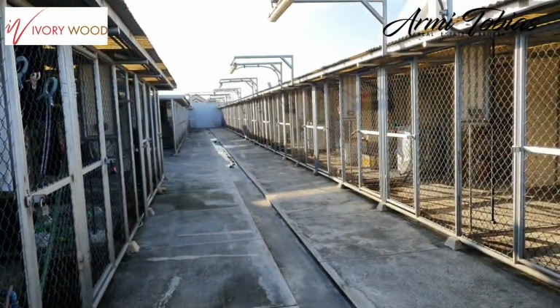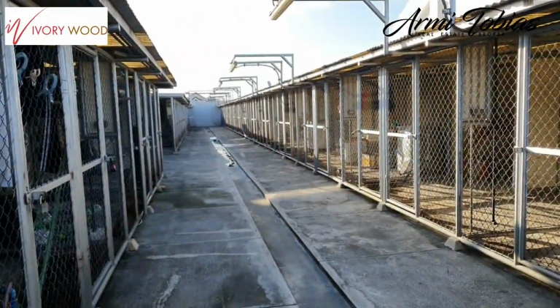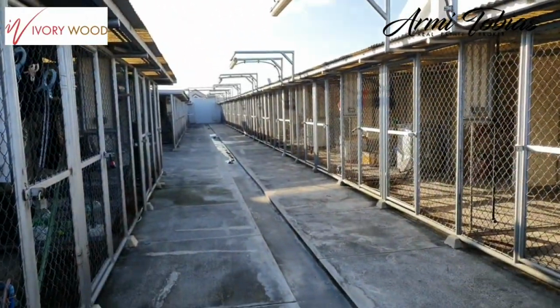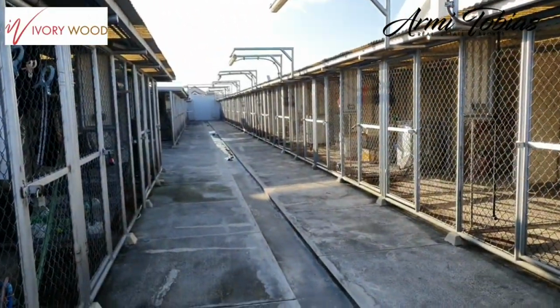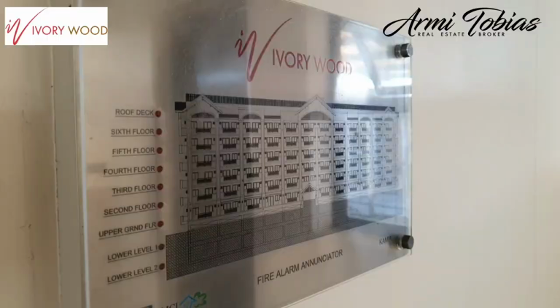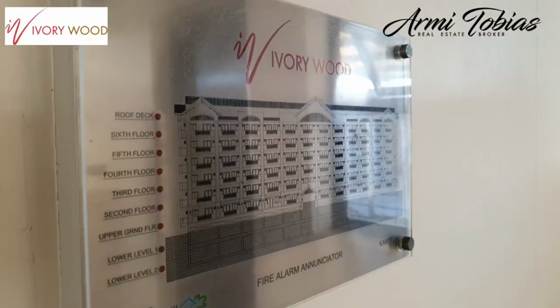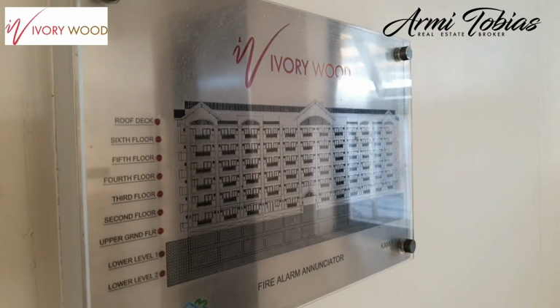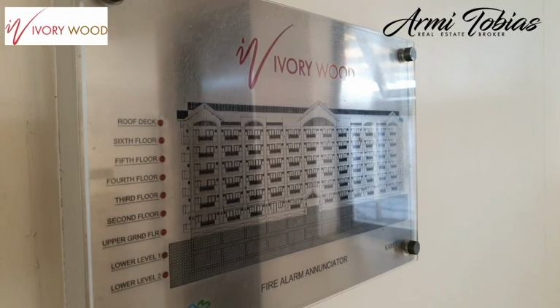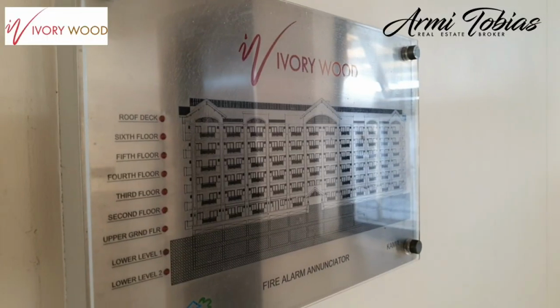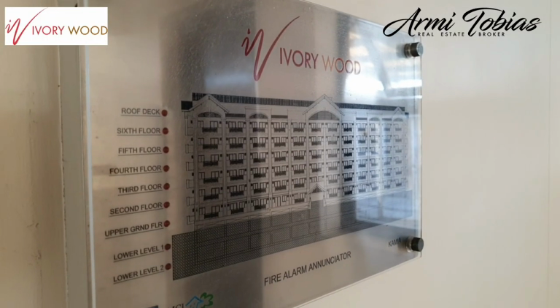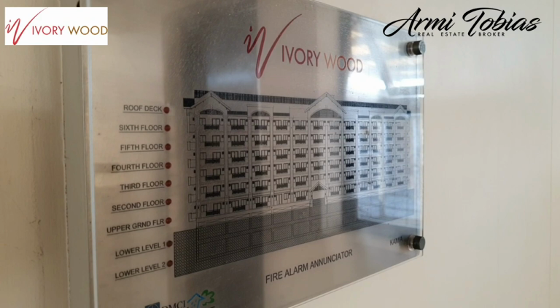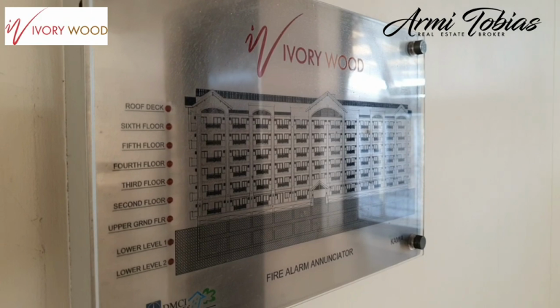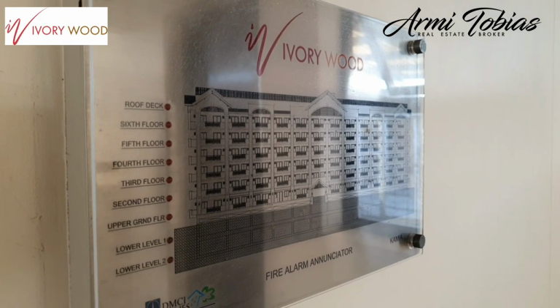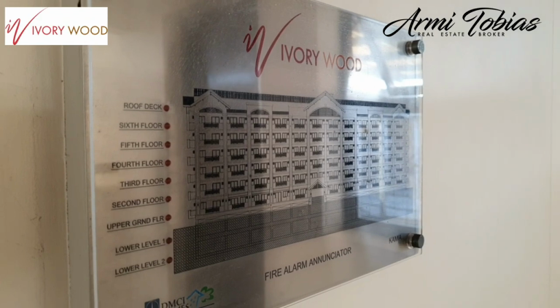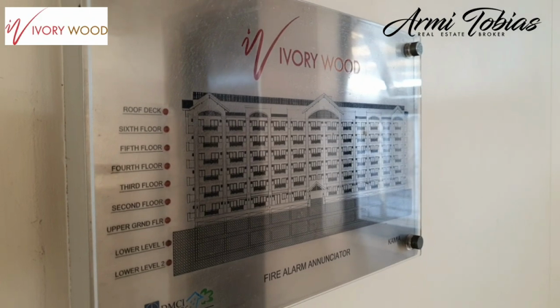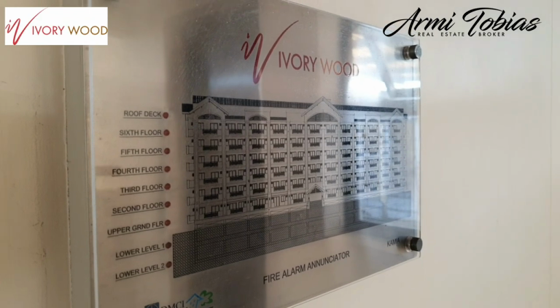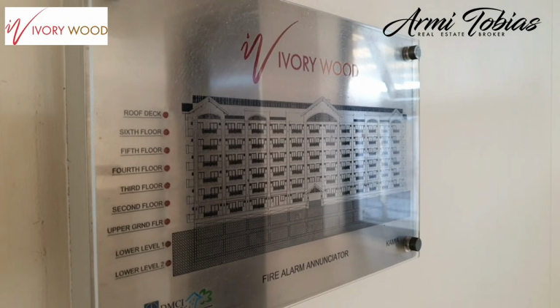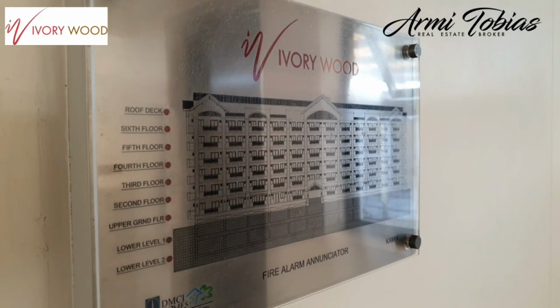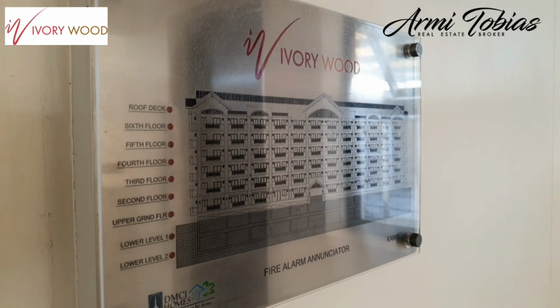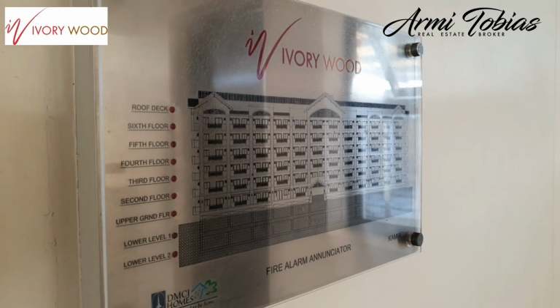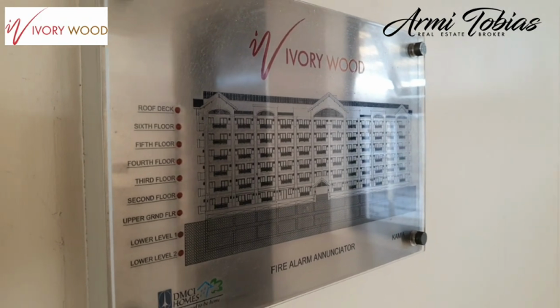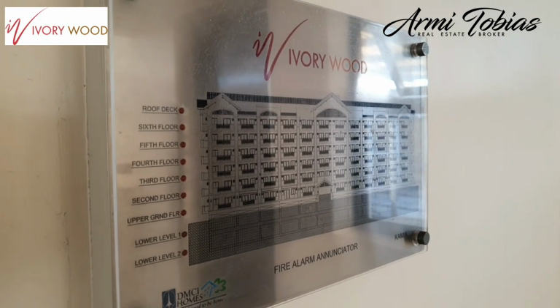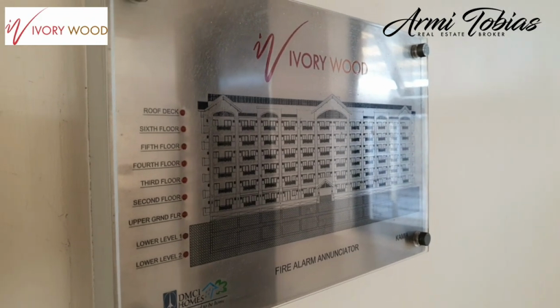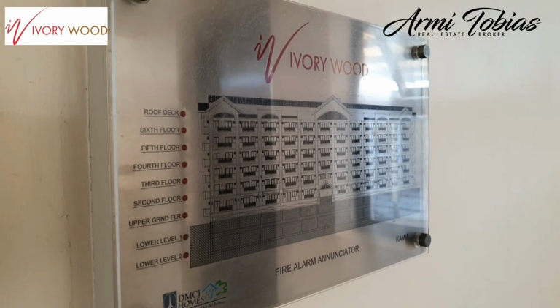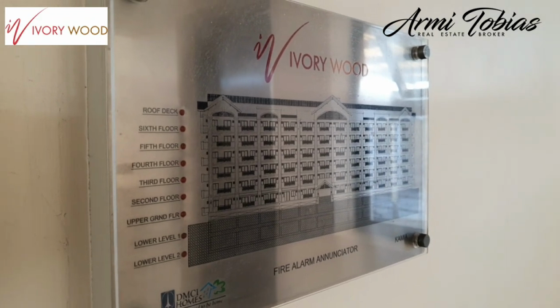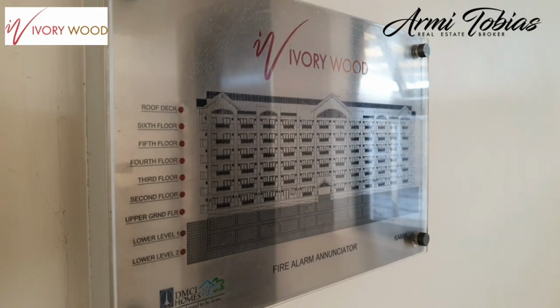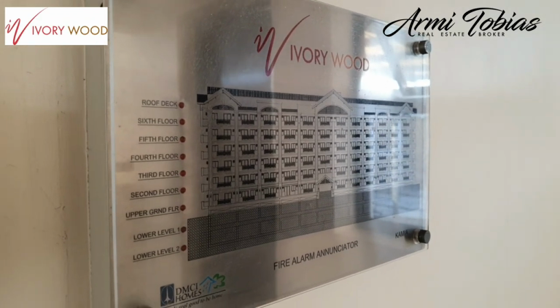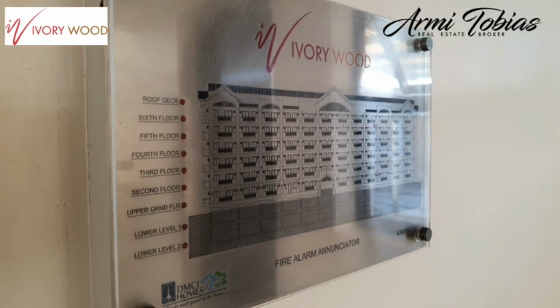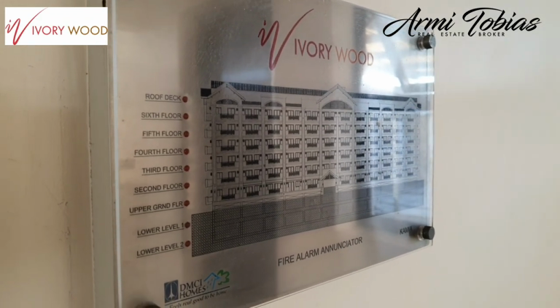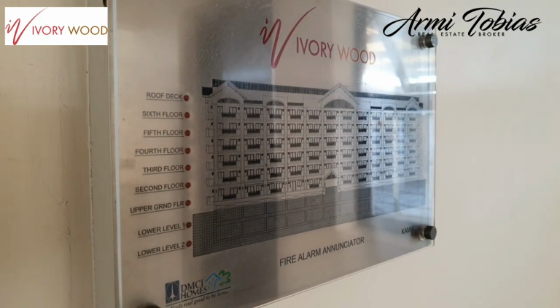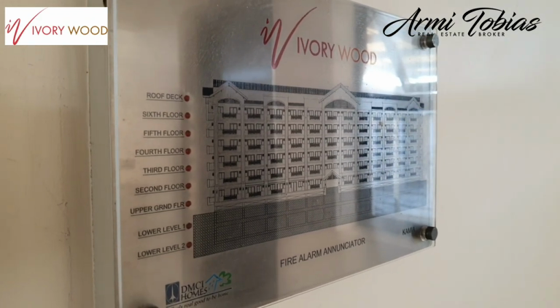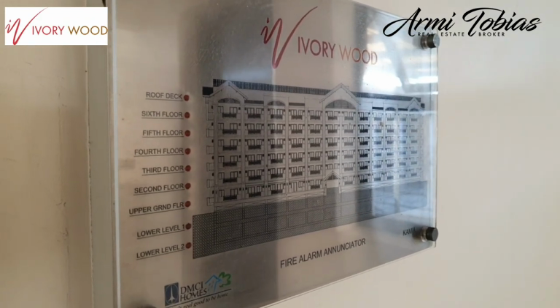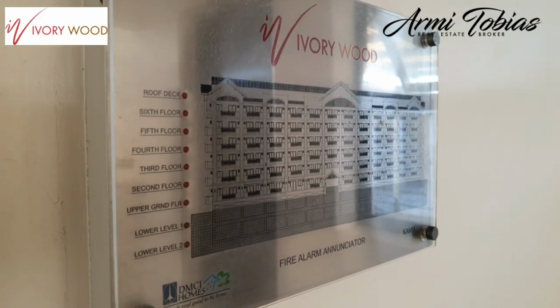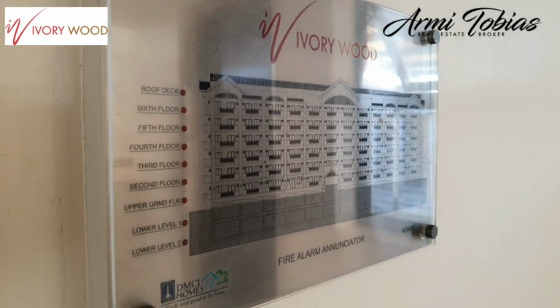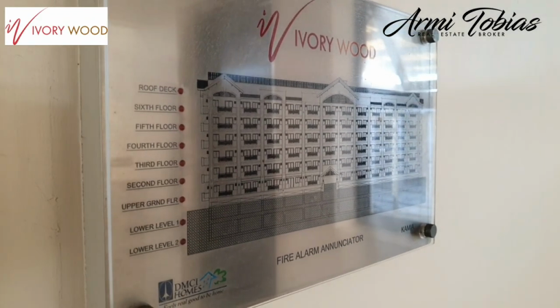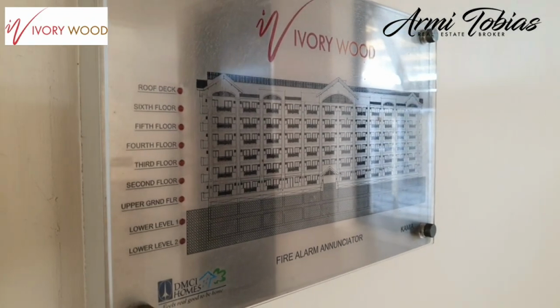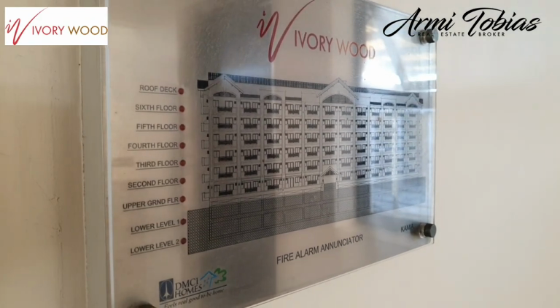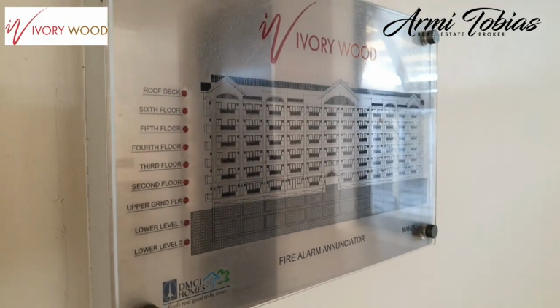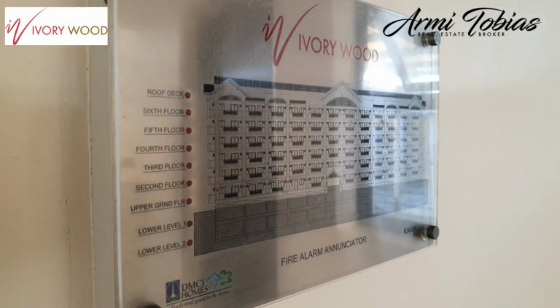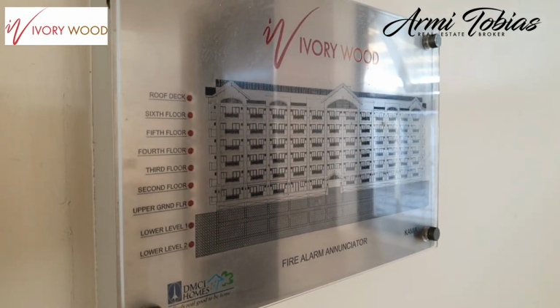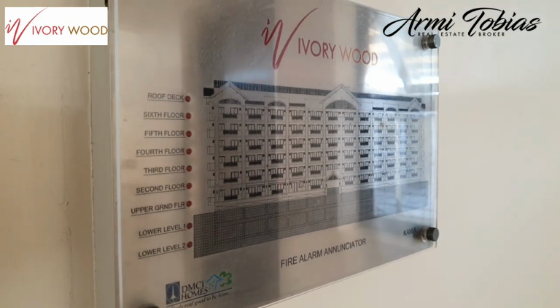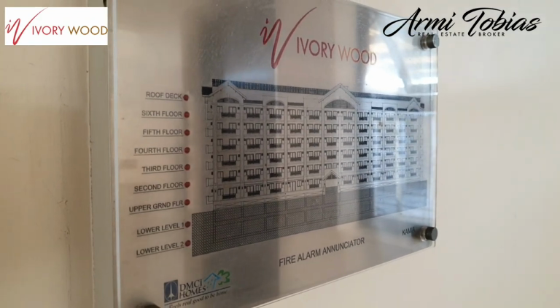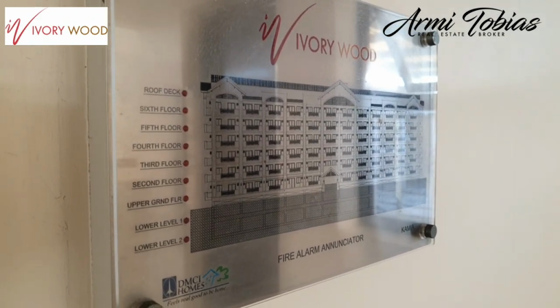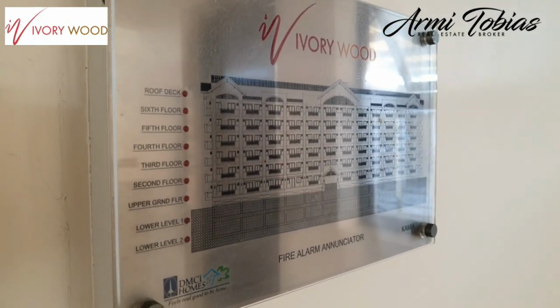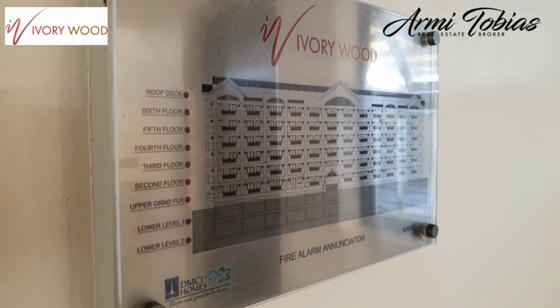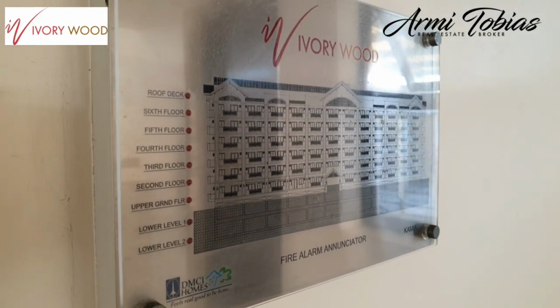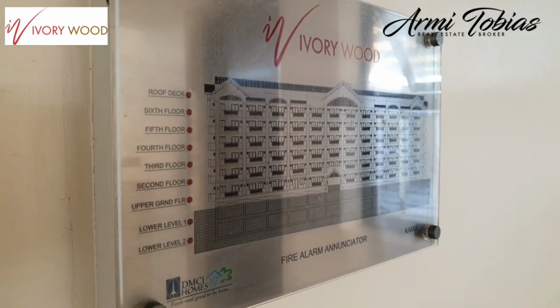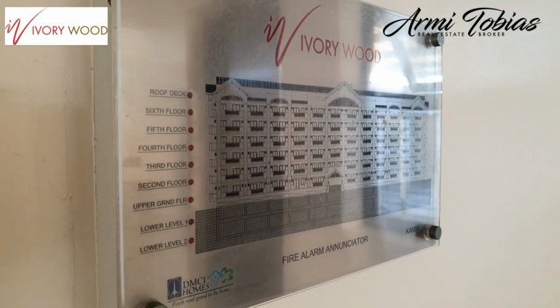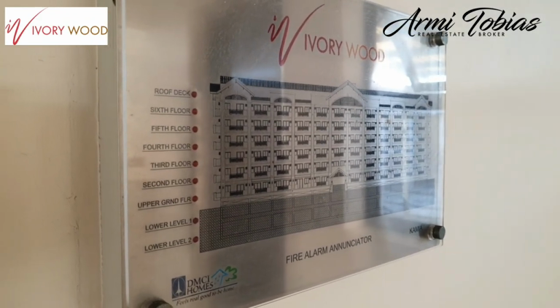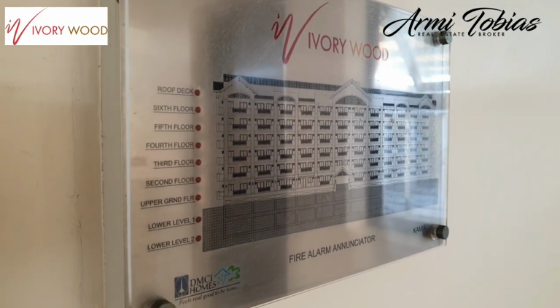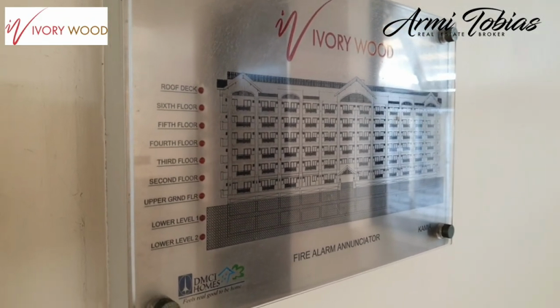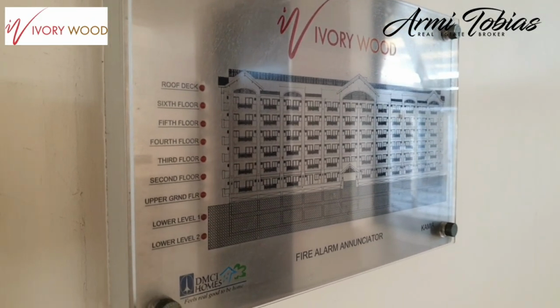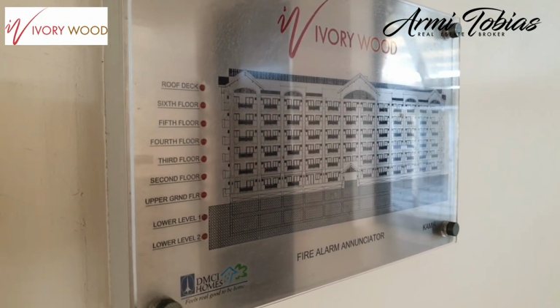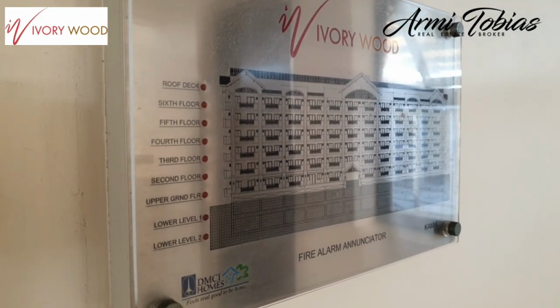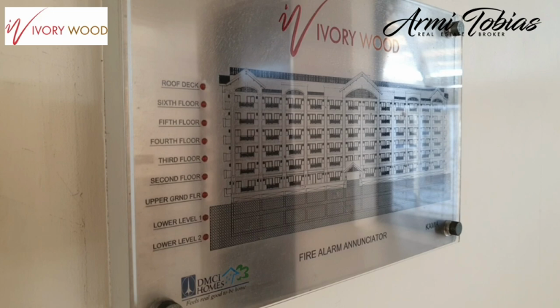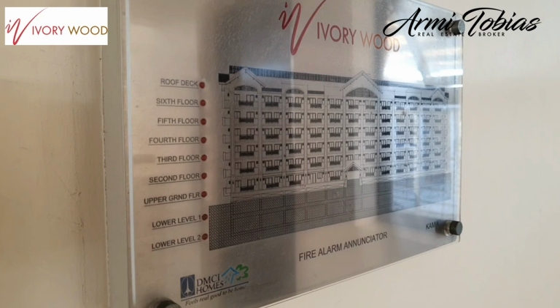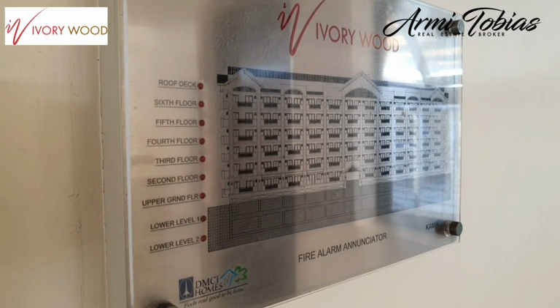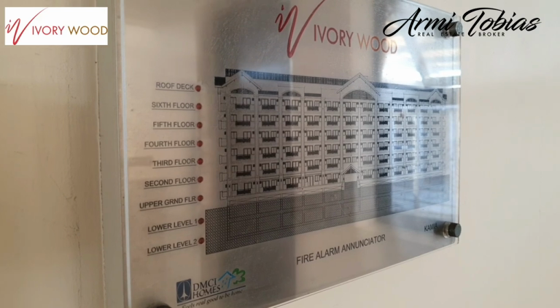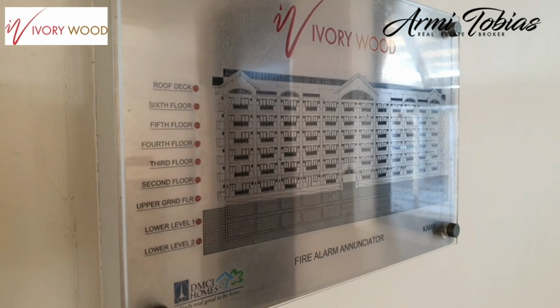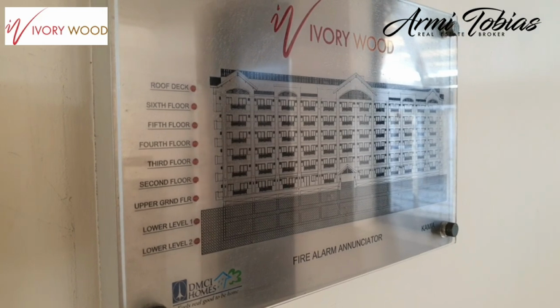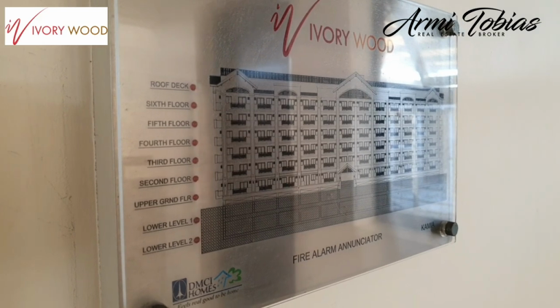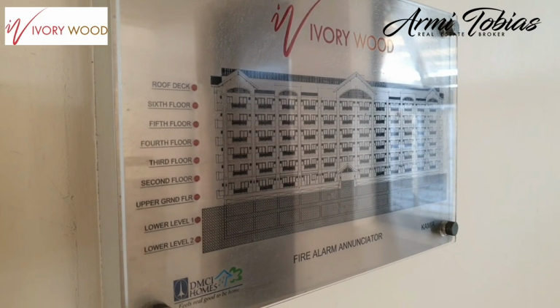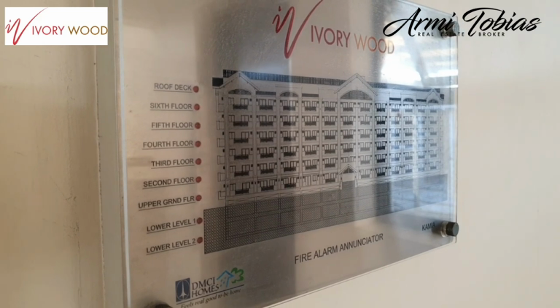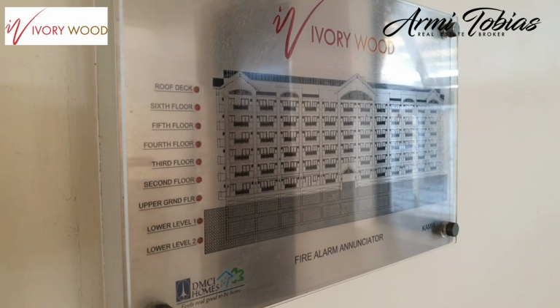So again, this is the Camya building. It has six floors, two levels of parking, and a roof deck.